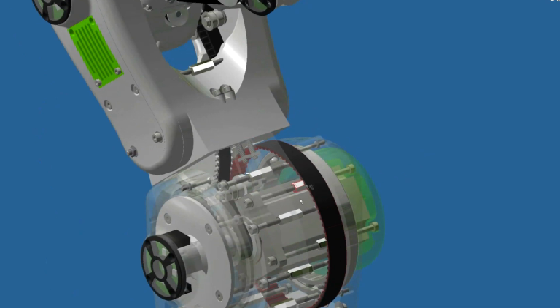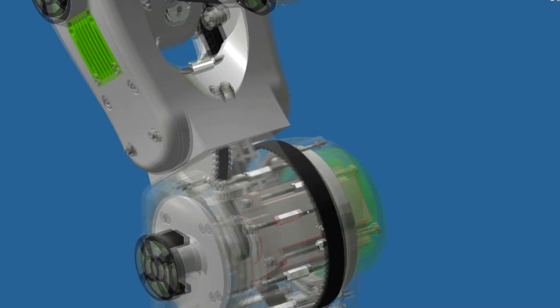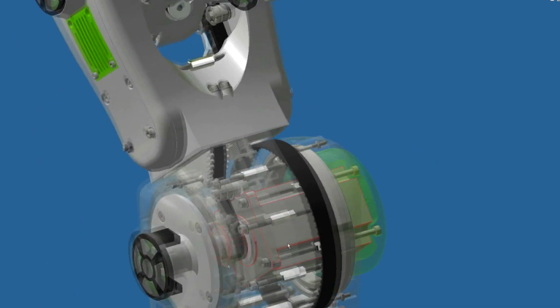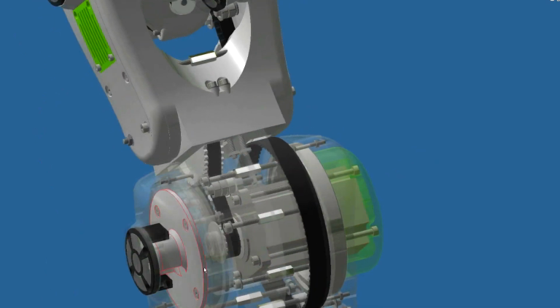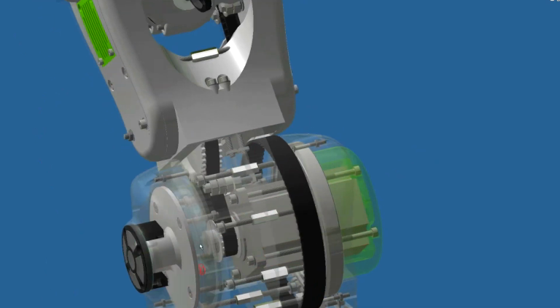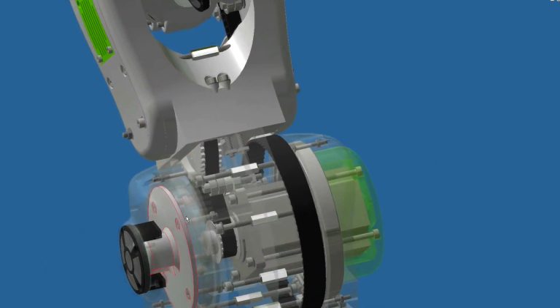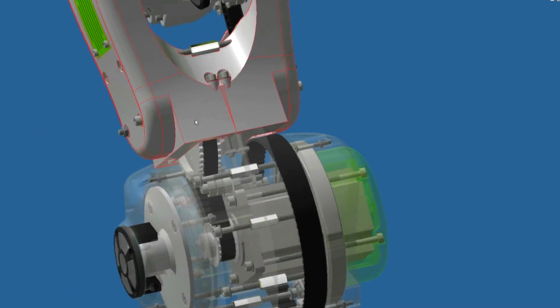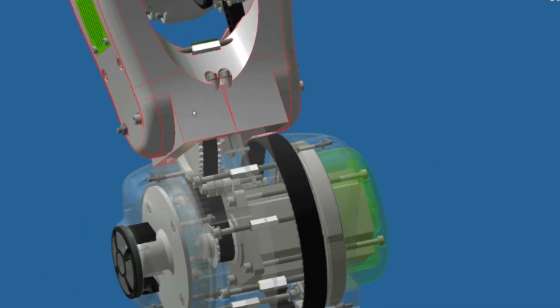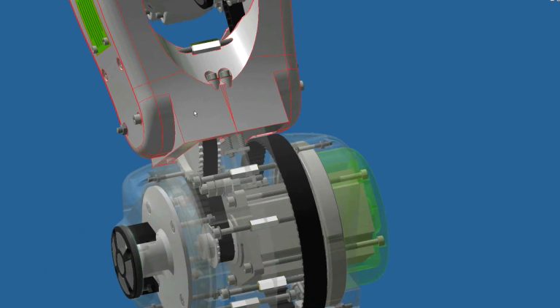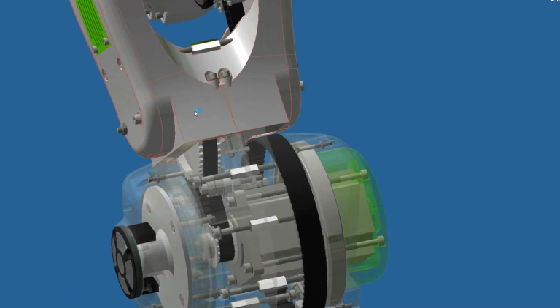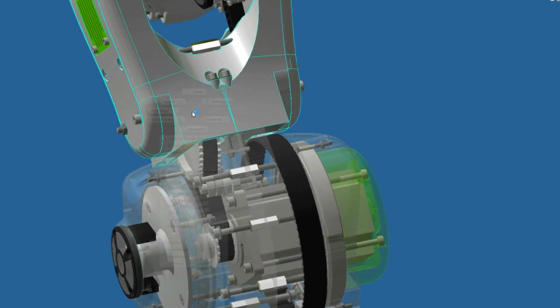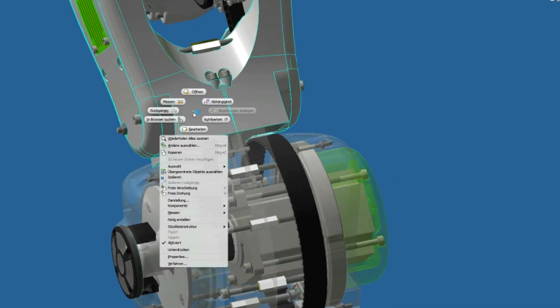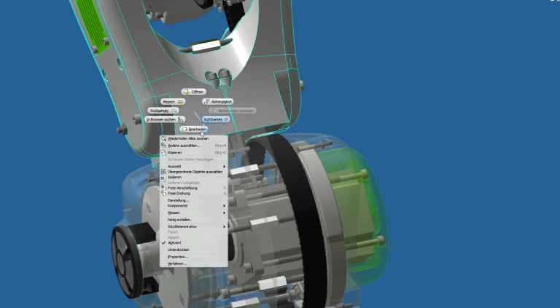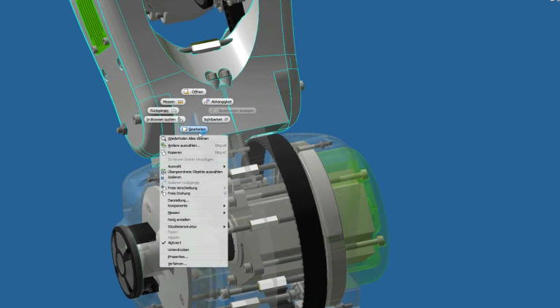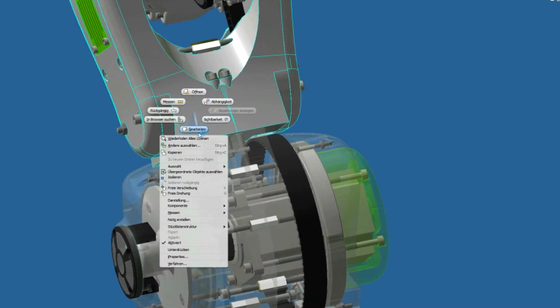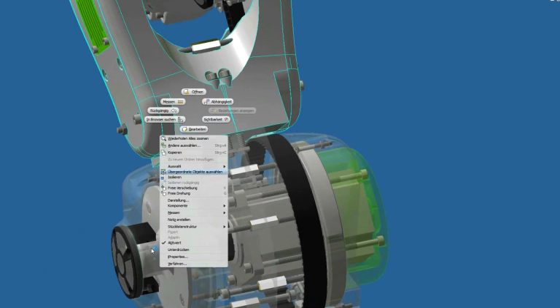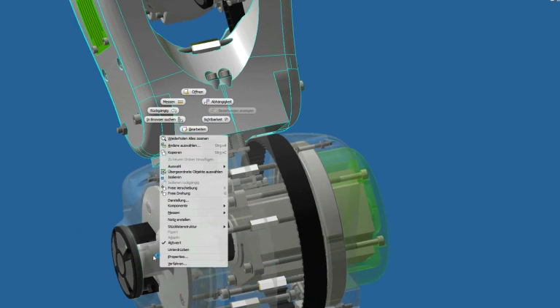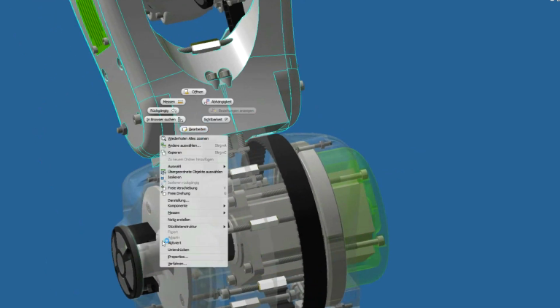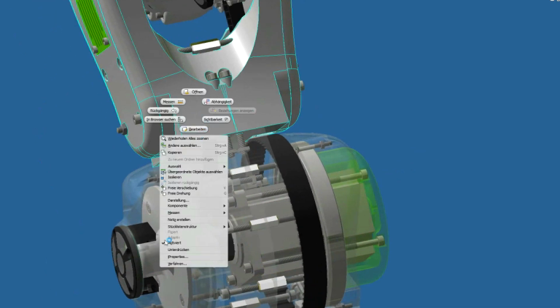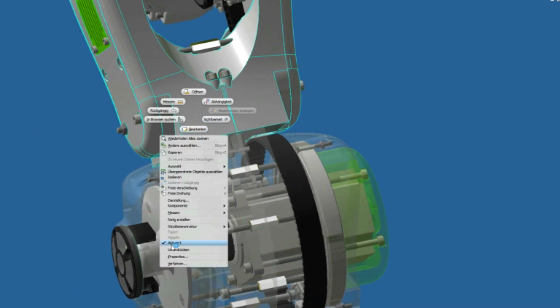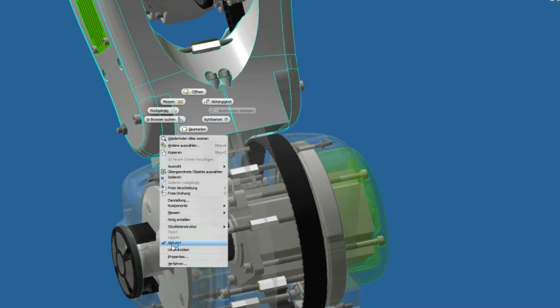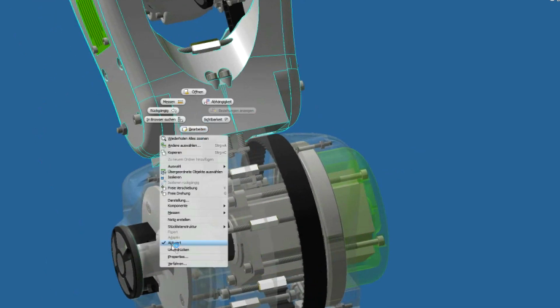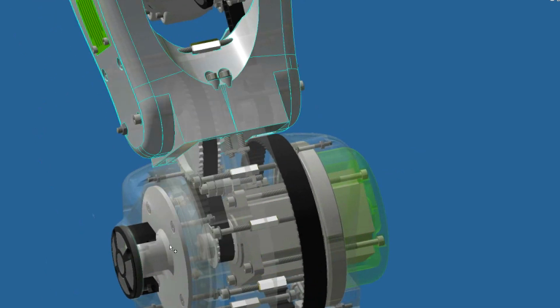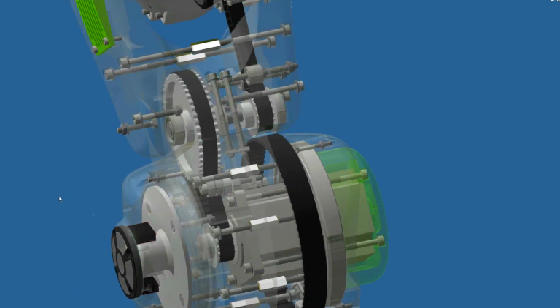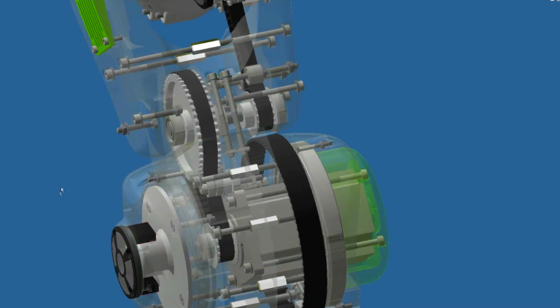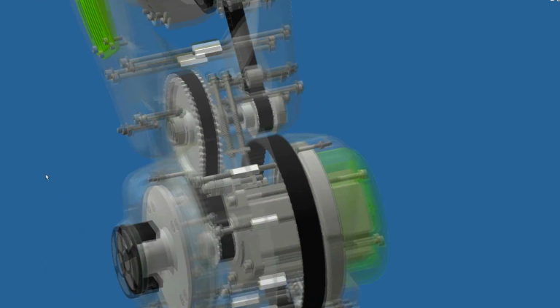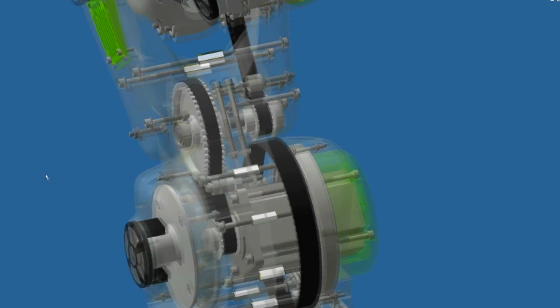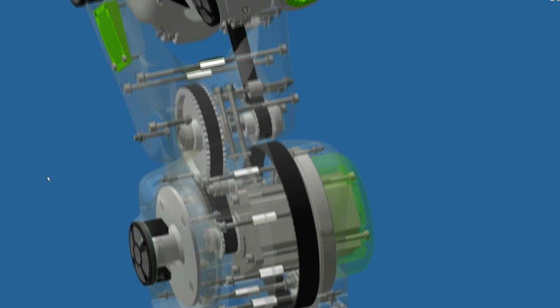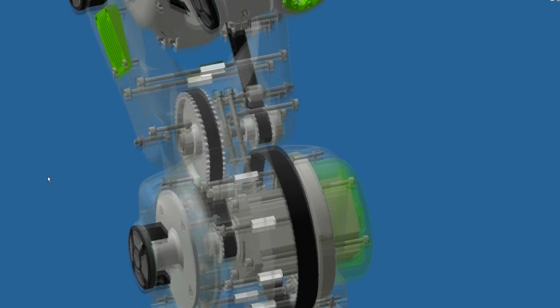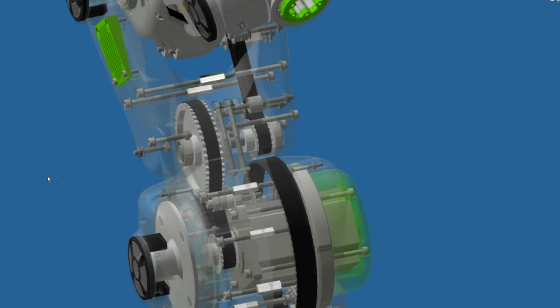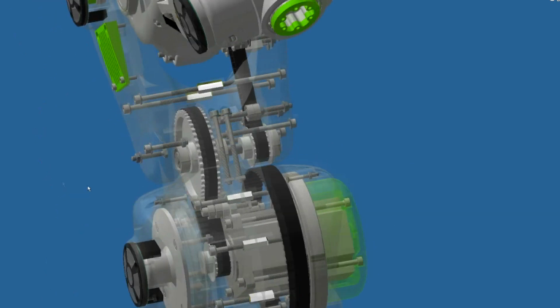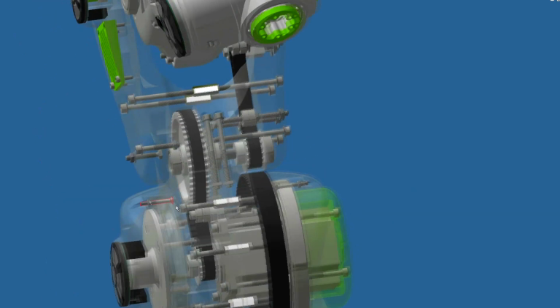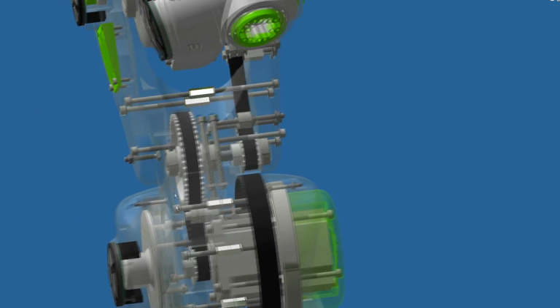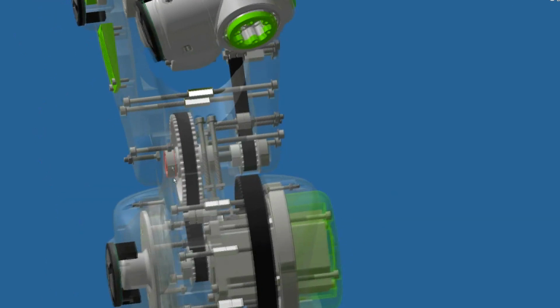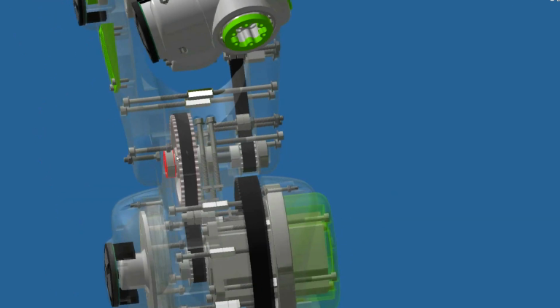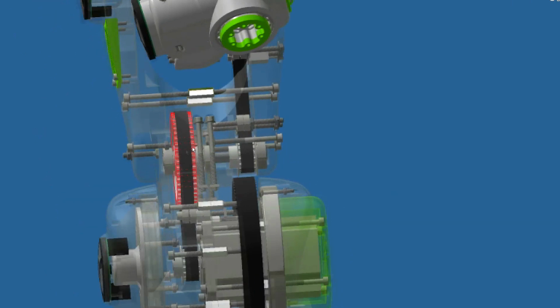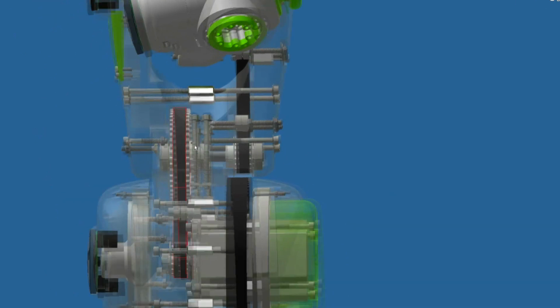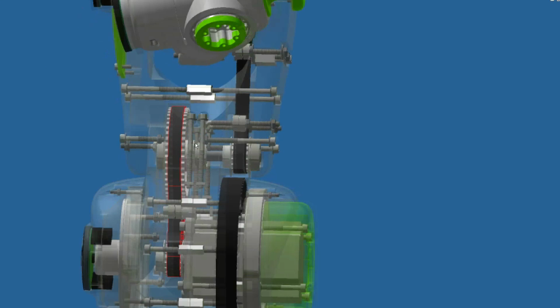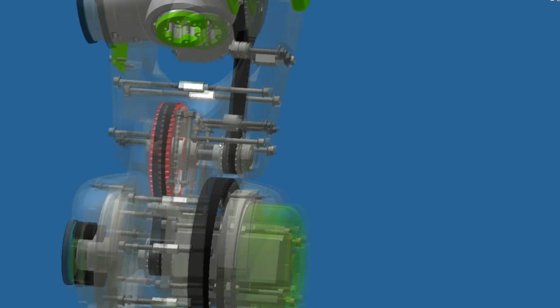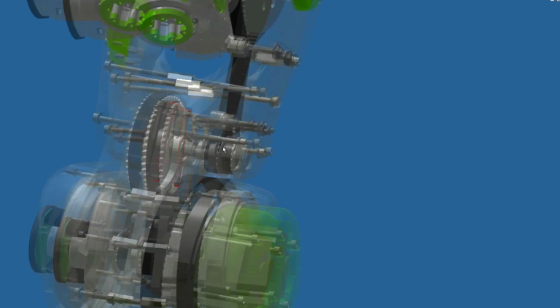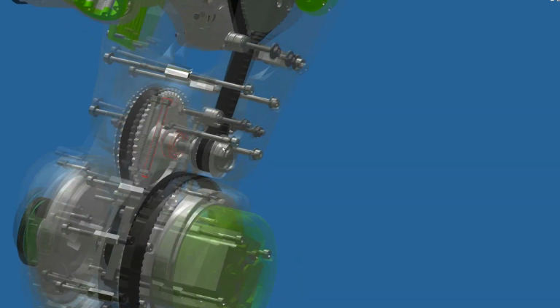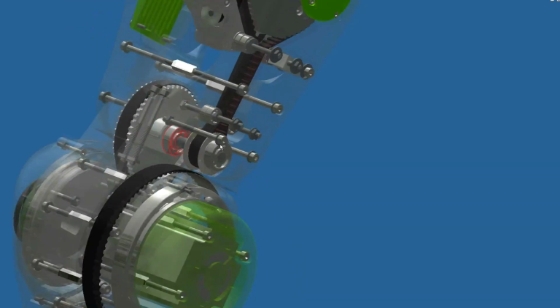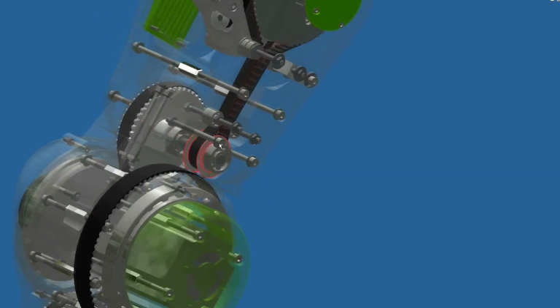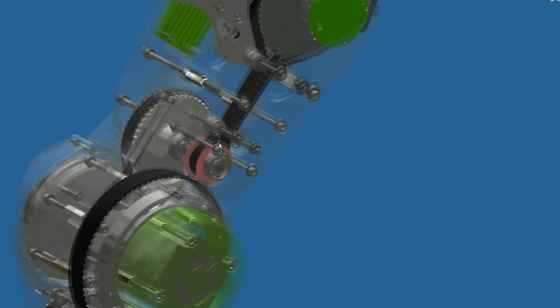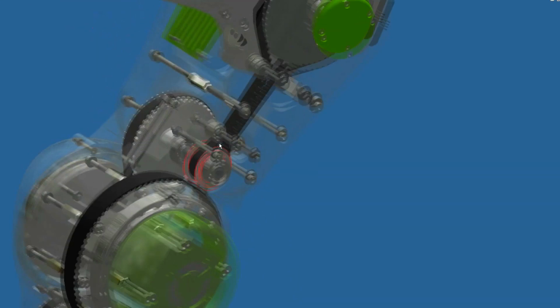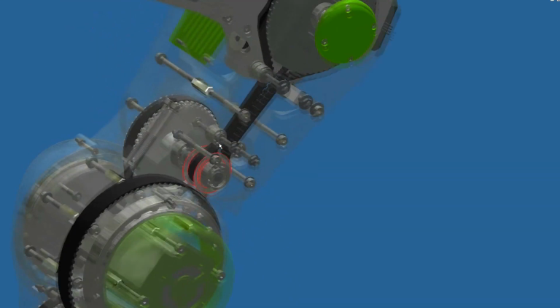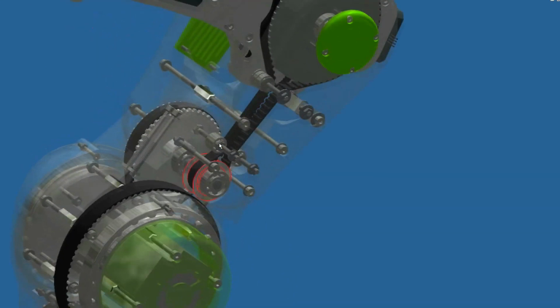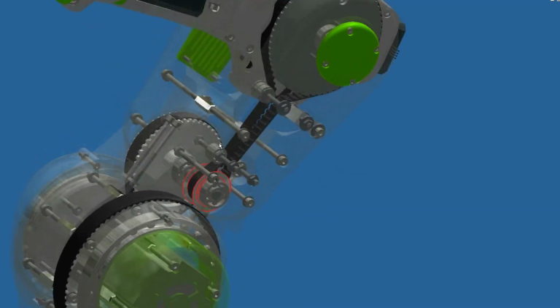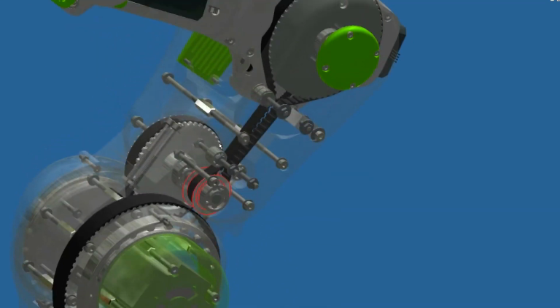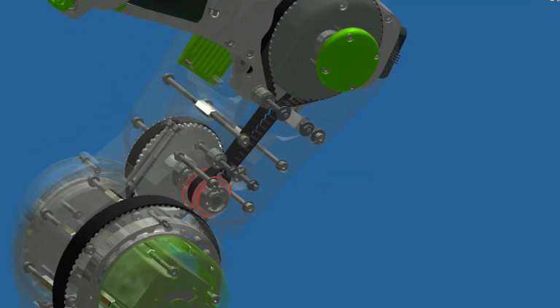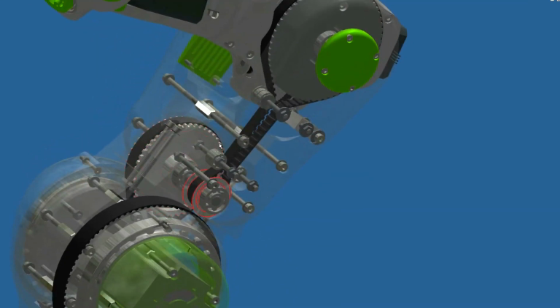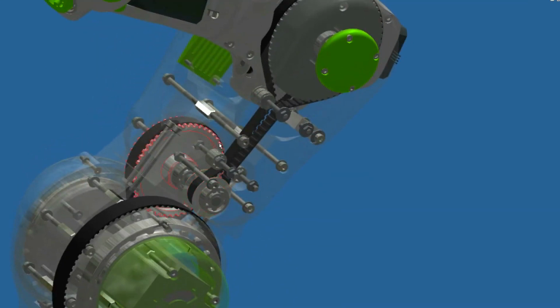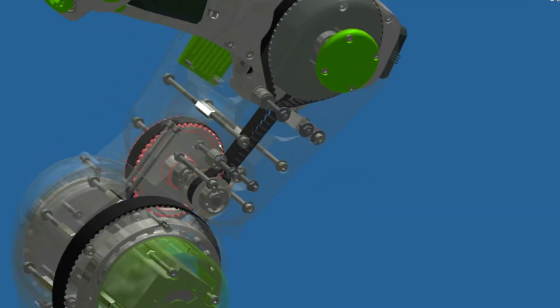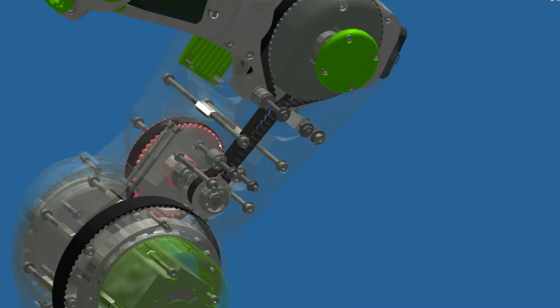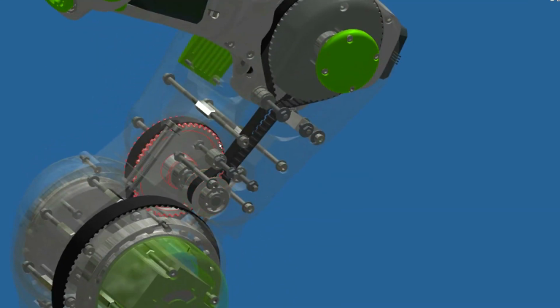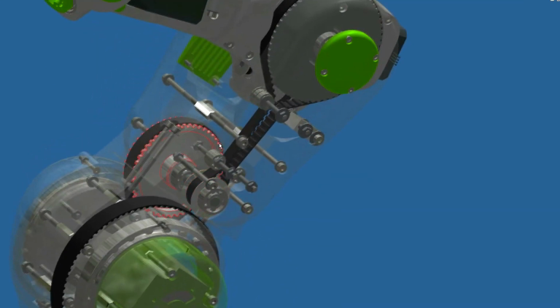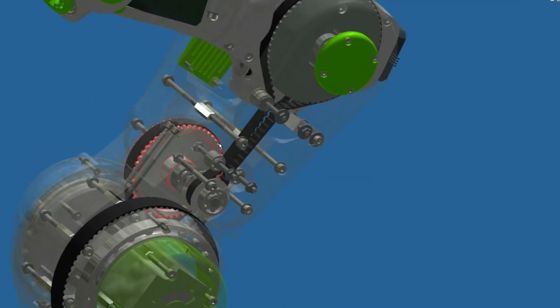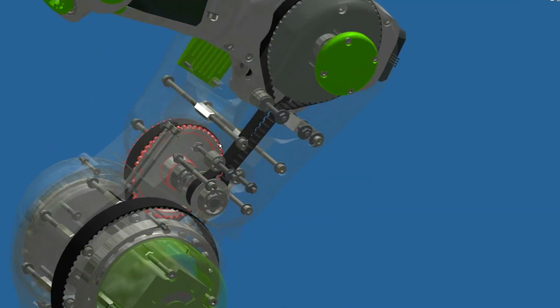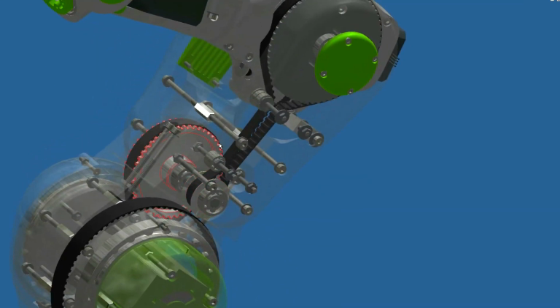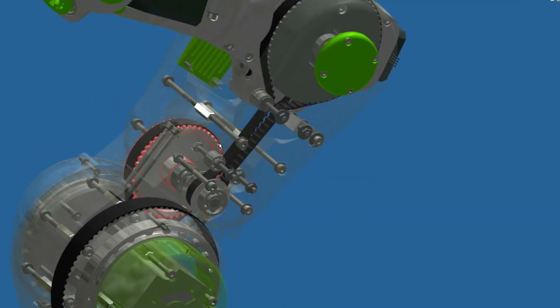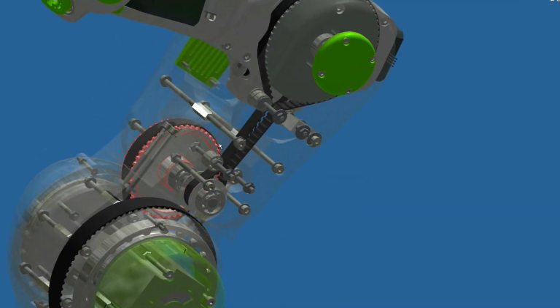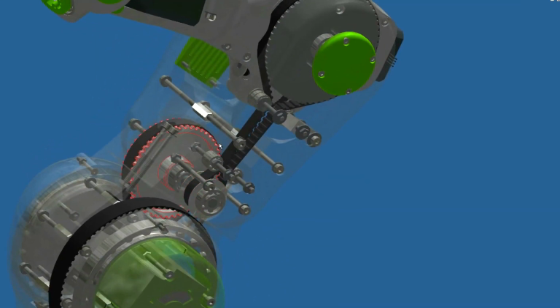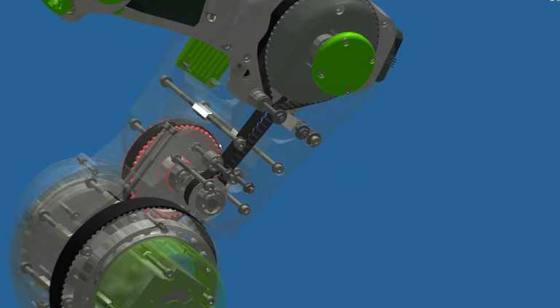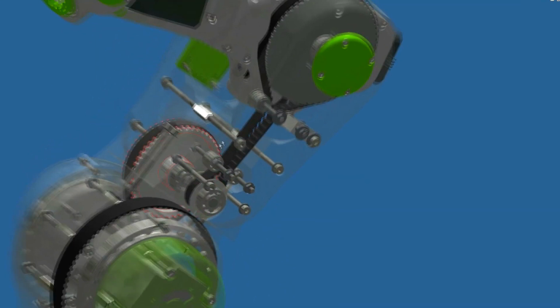And here you can see the motor with its transmission going upwards here and here.